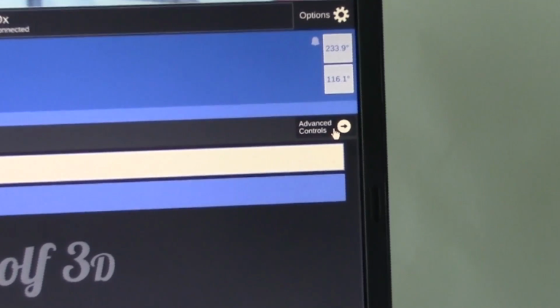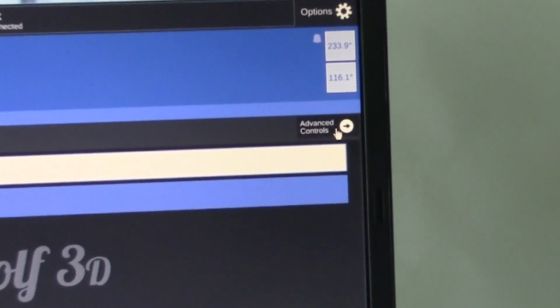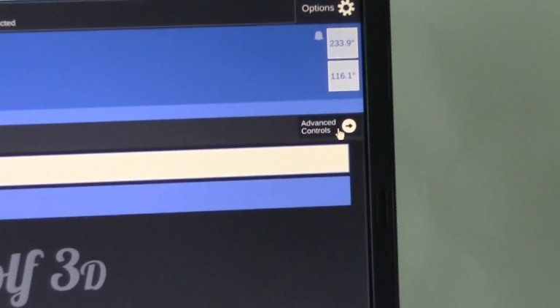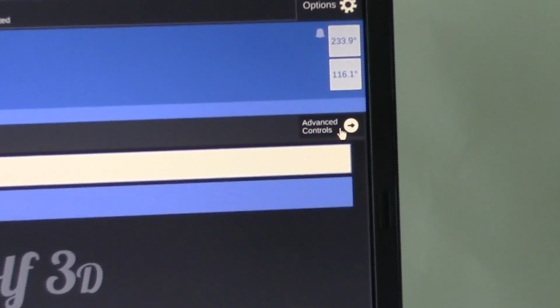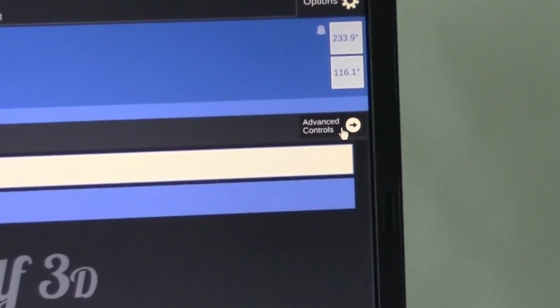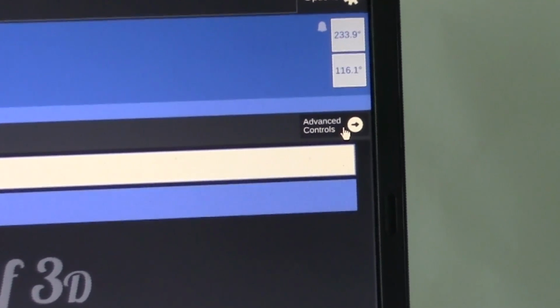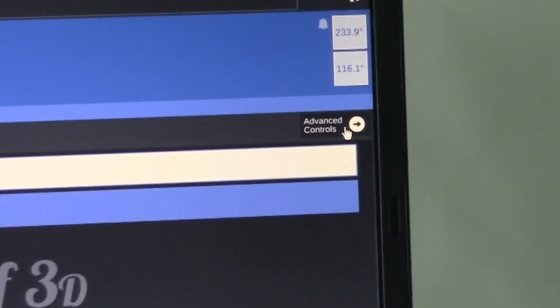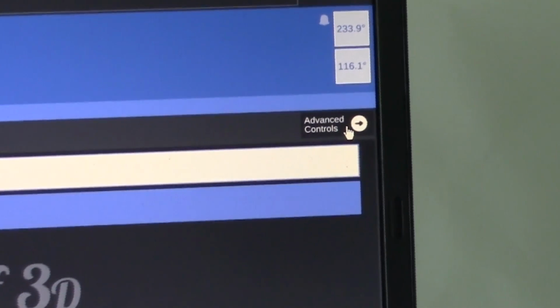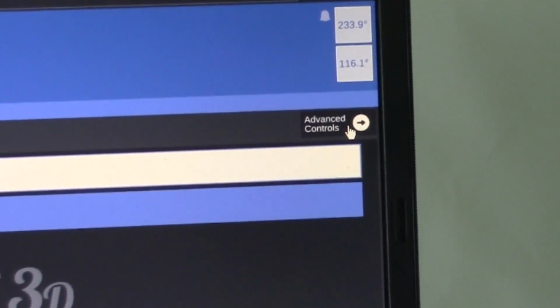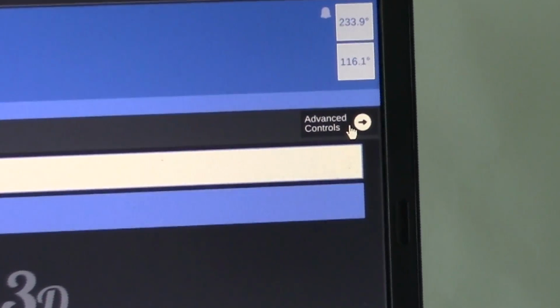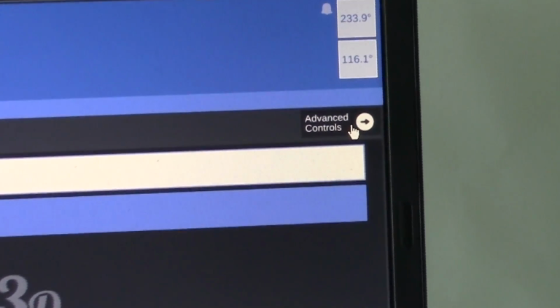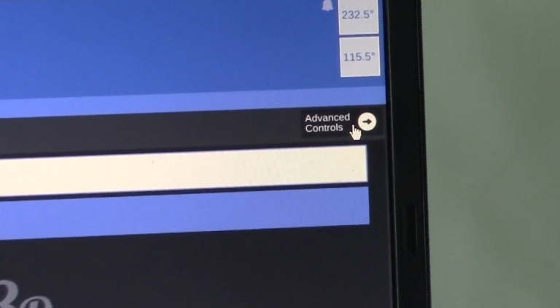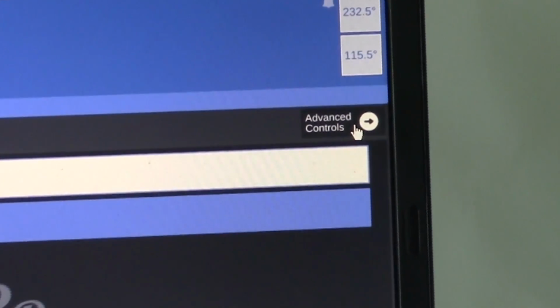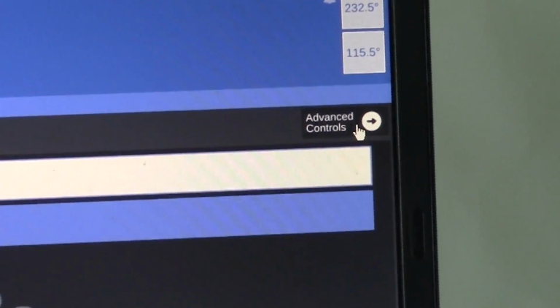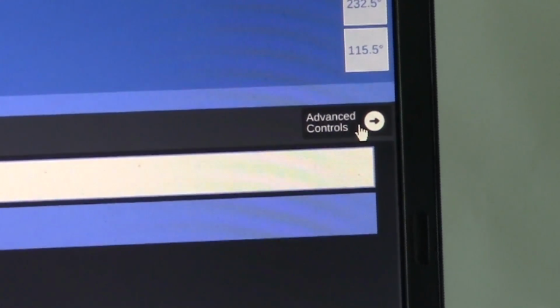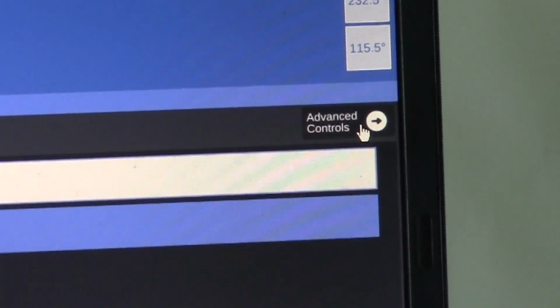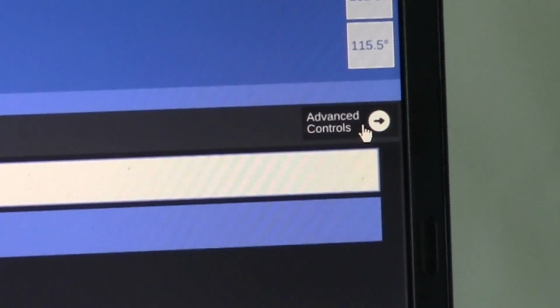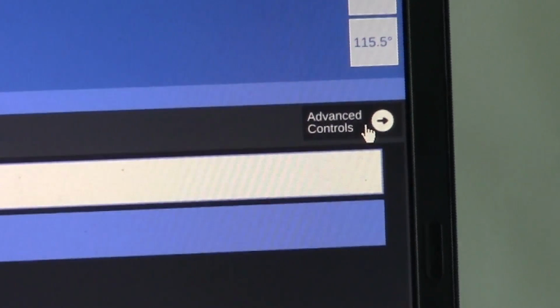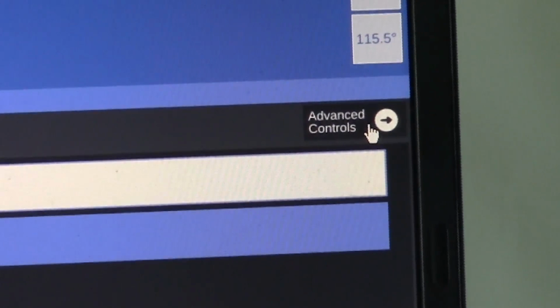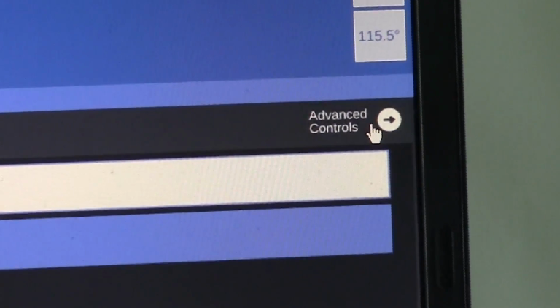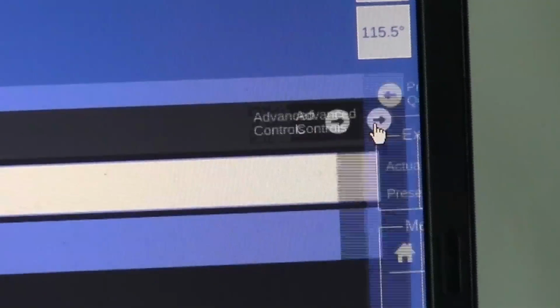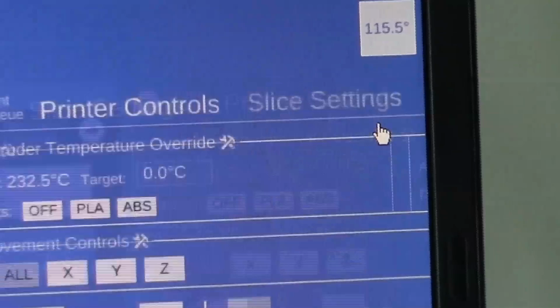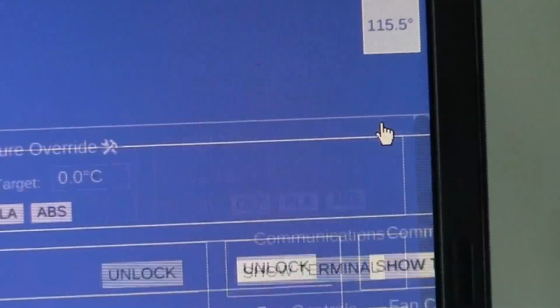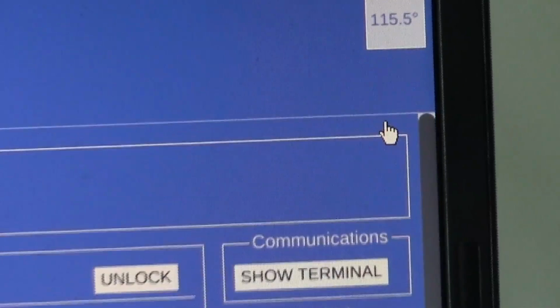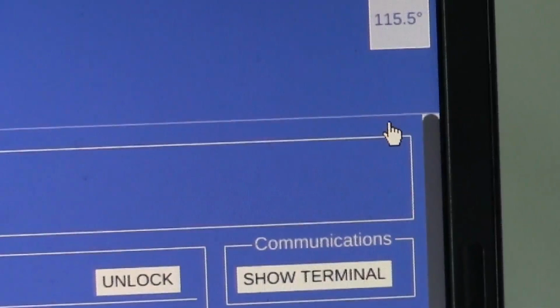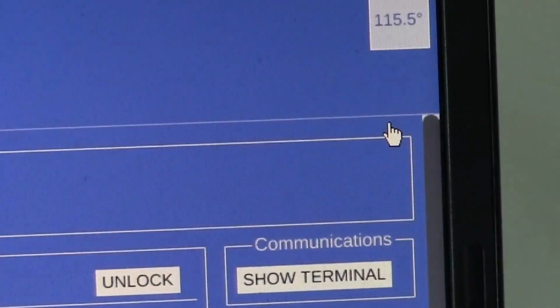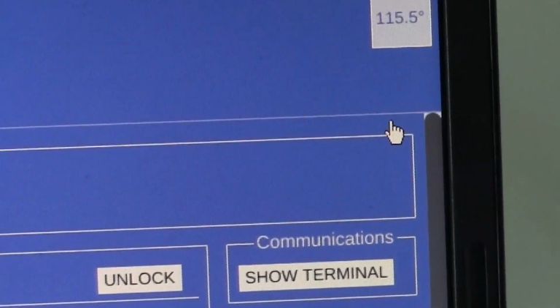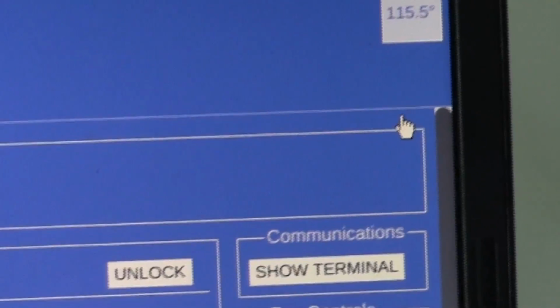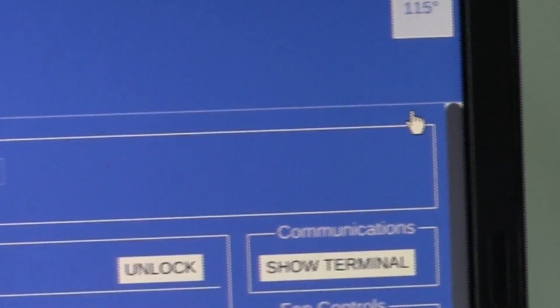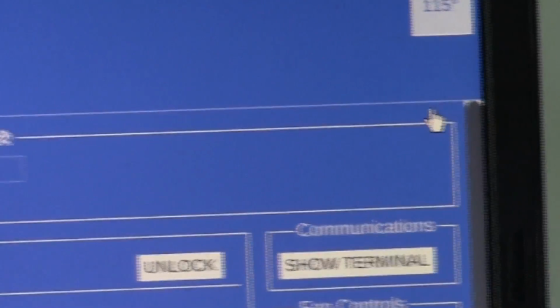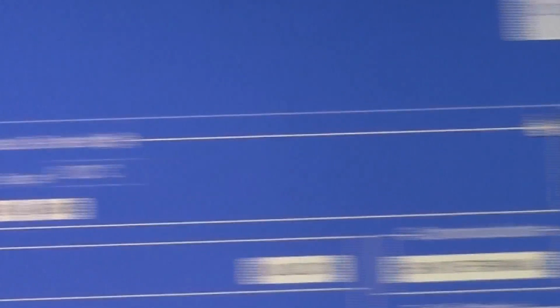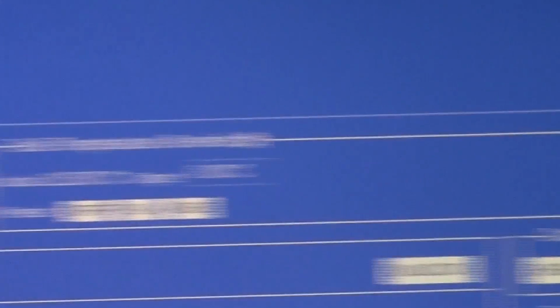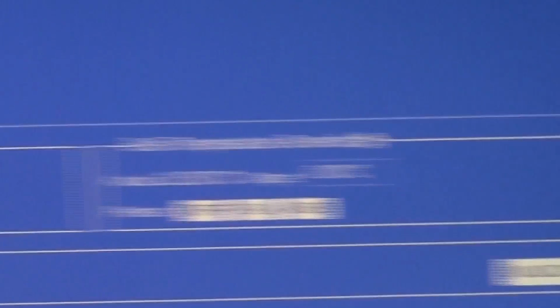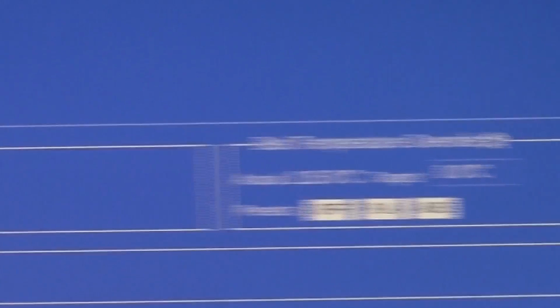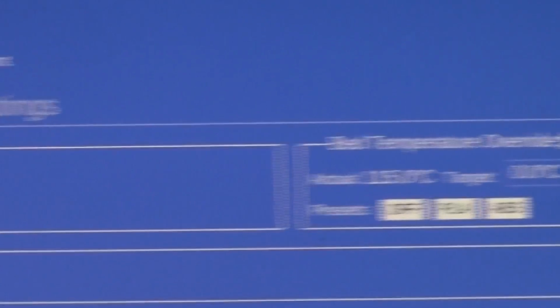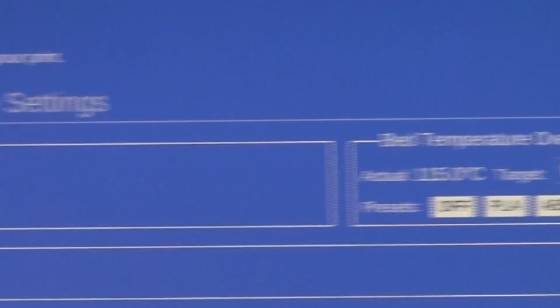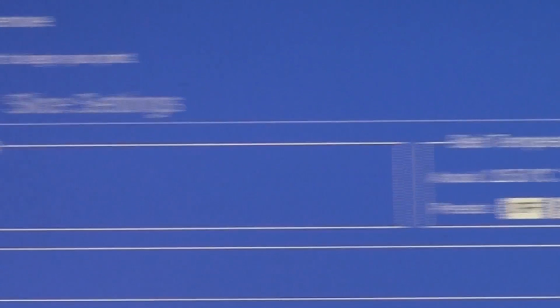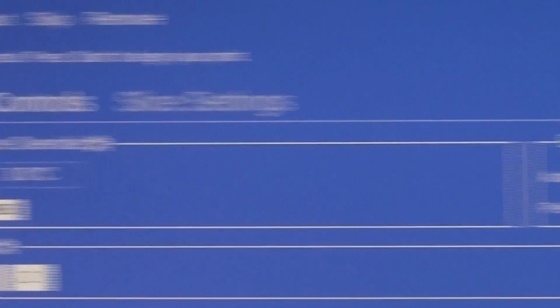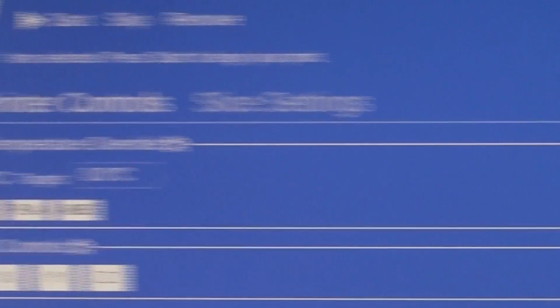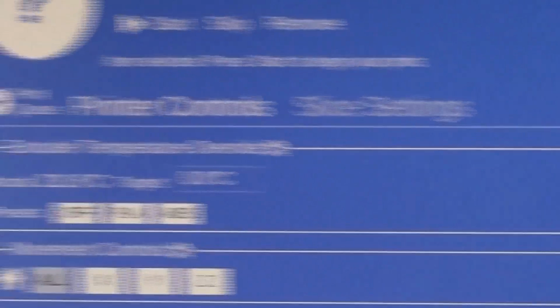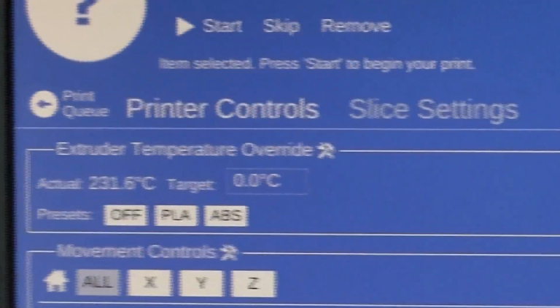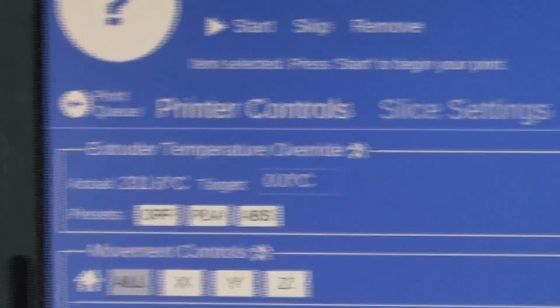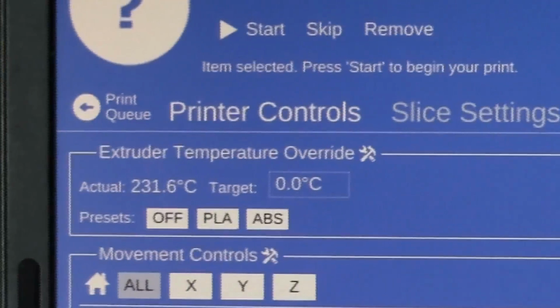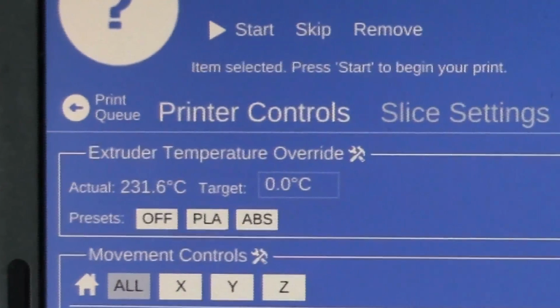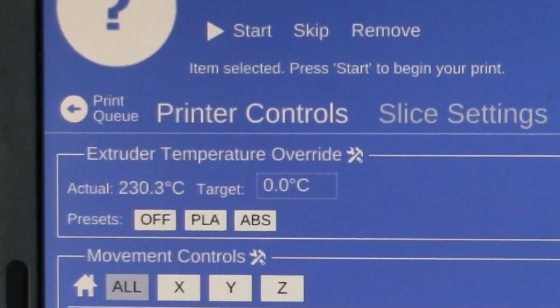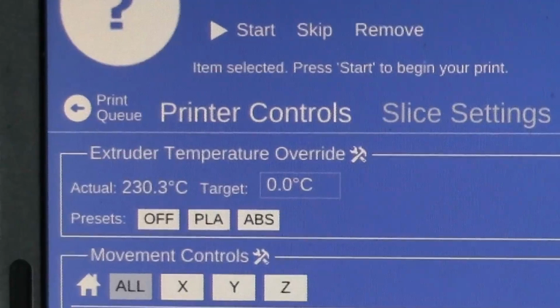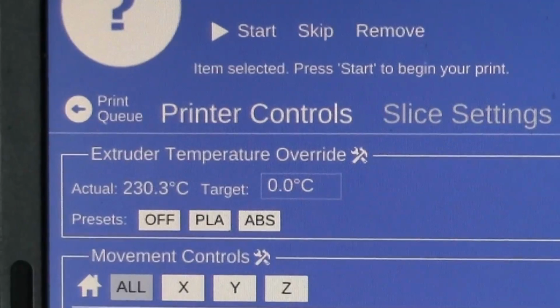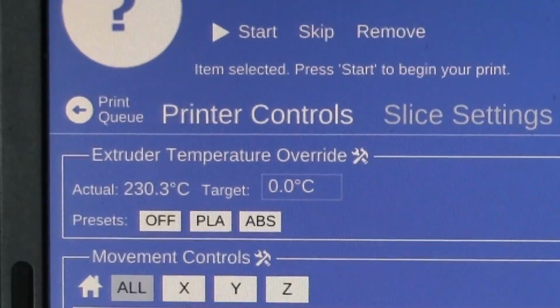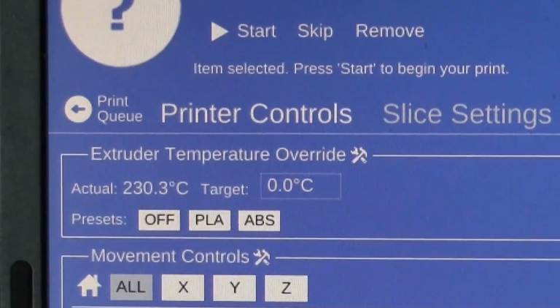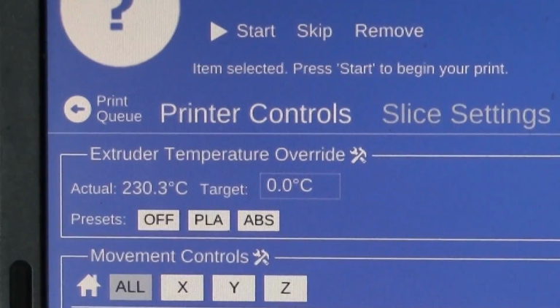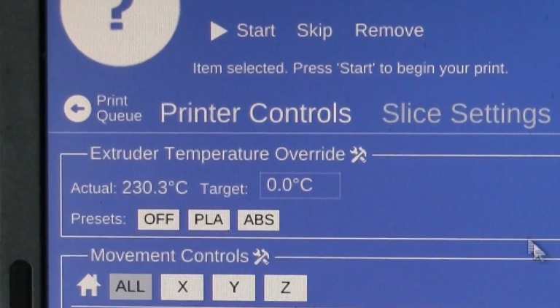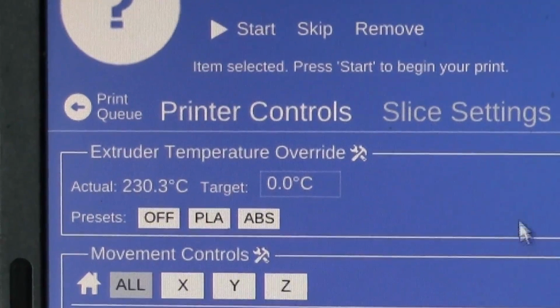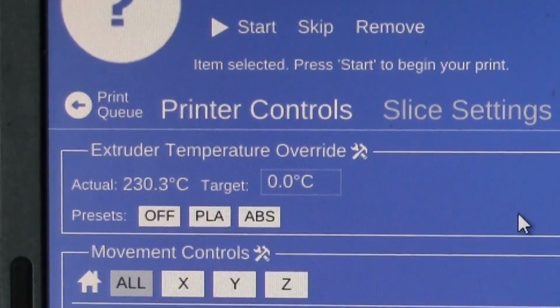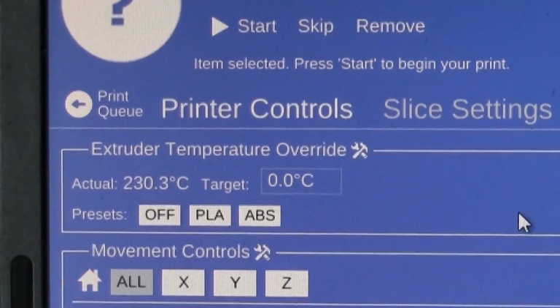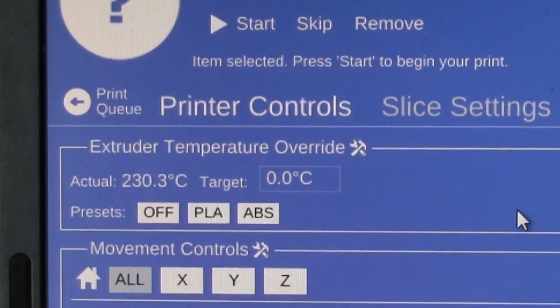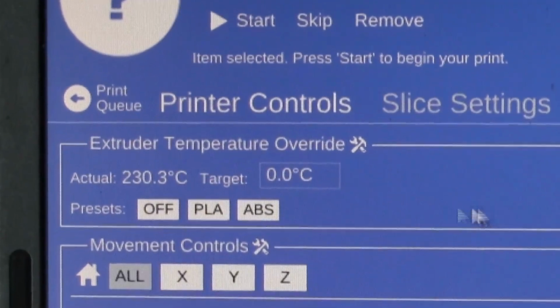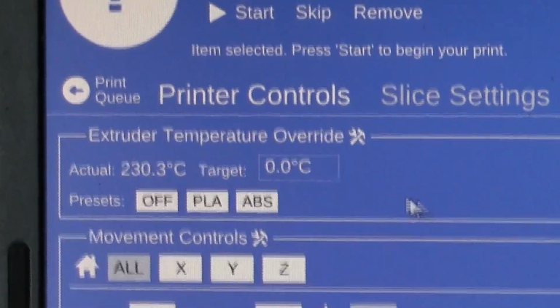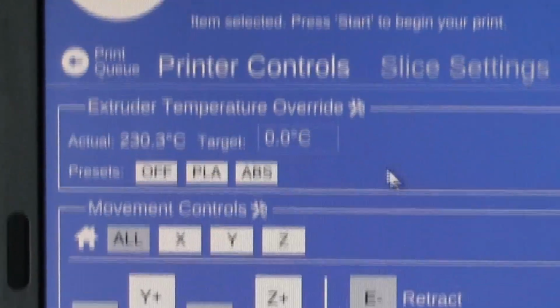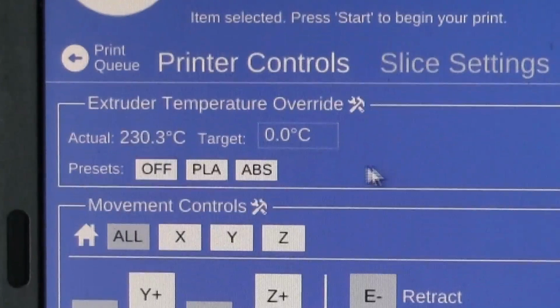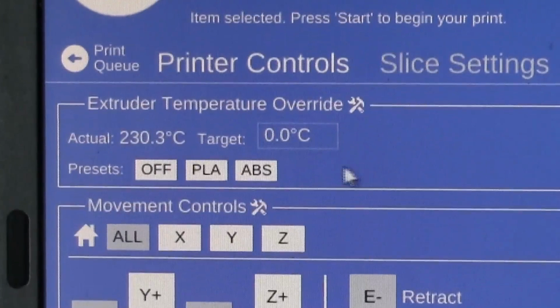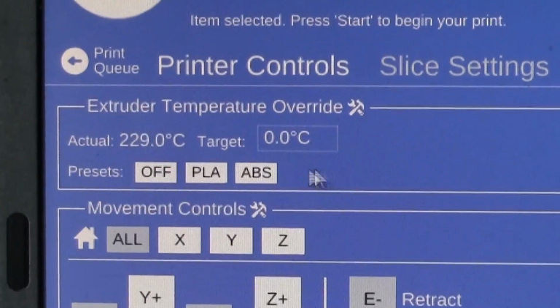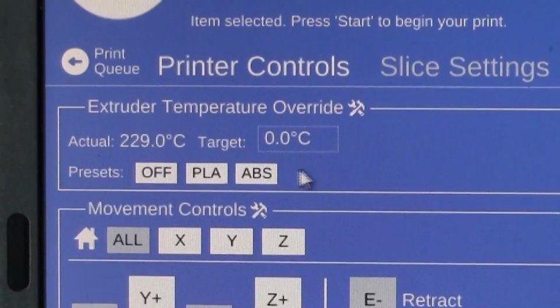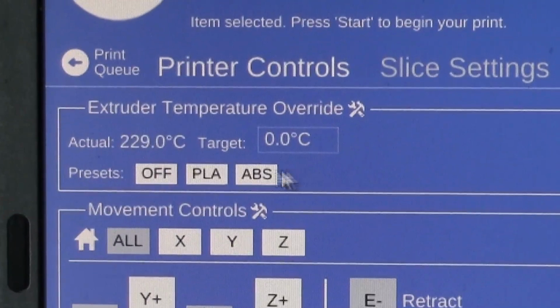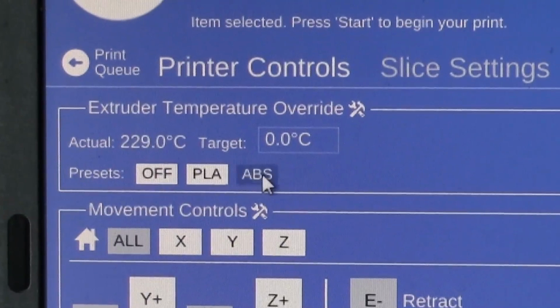We will start by opening MatterControl, going to advanced controls, and preheating the extruder head to 315°C and the bed to 130°C.